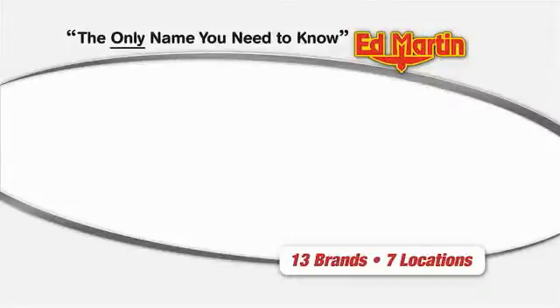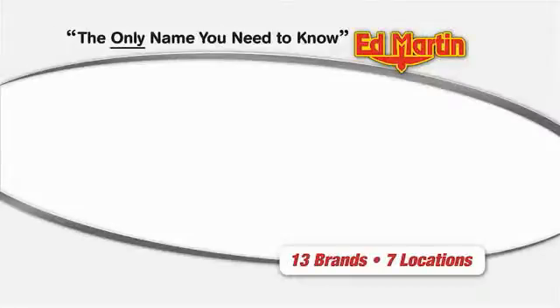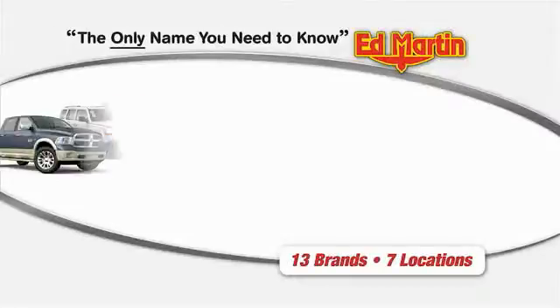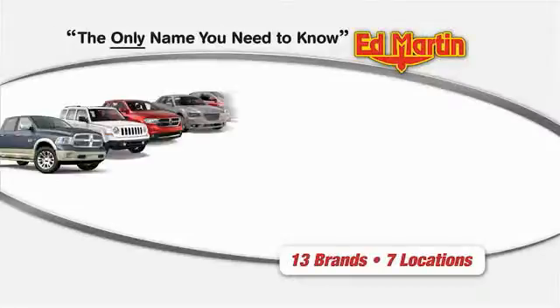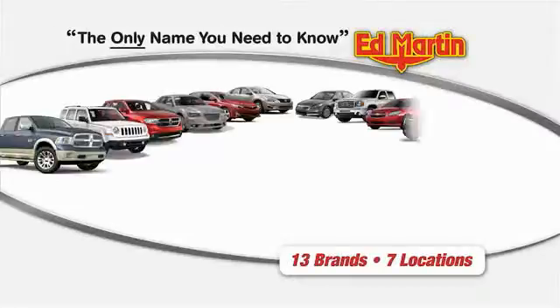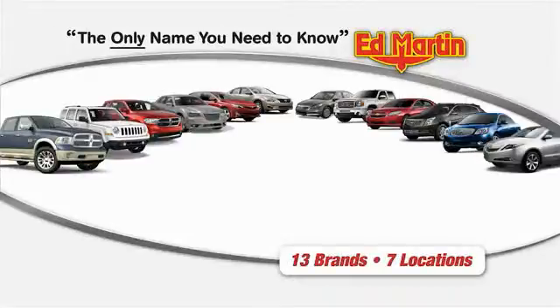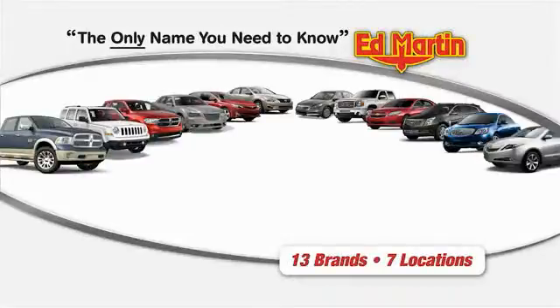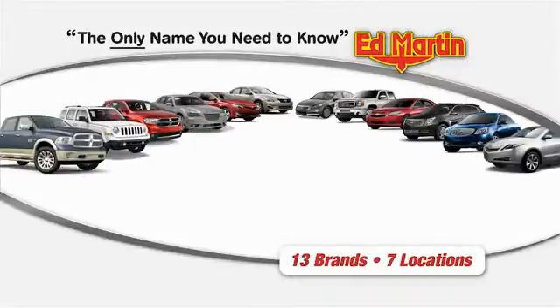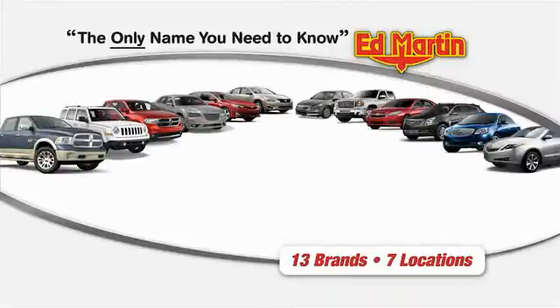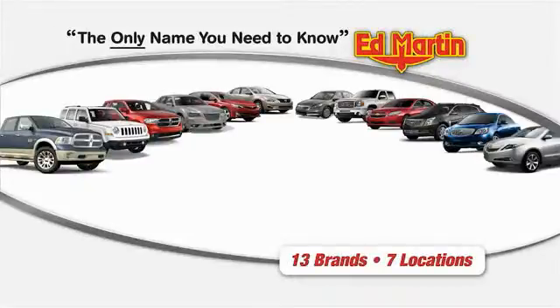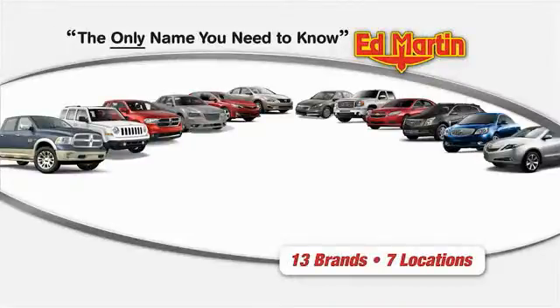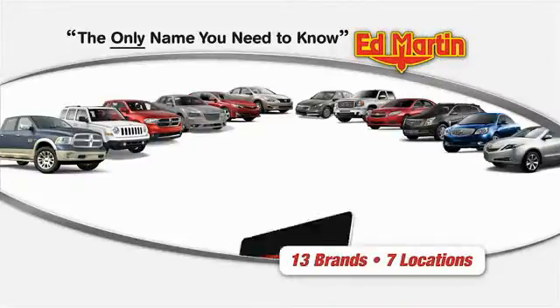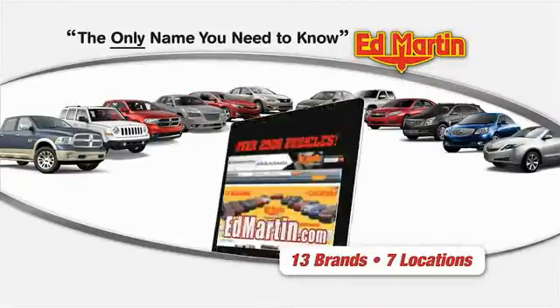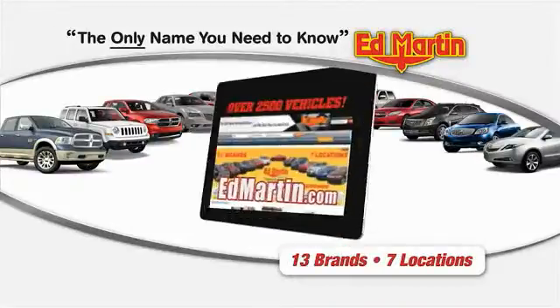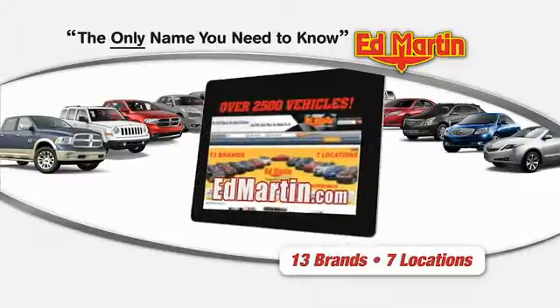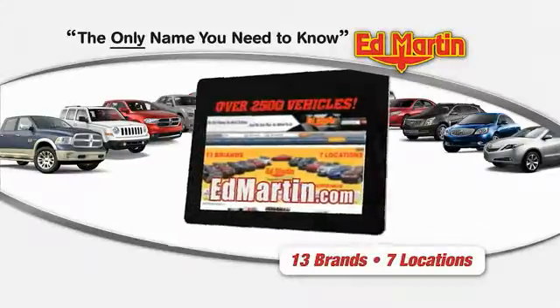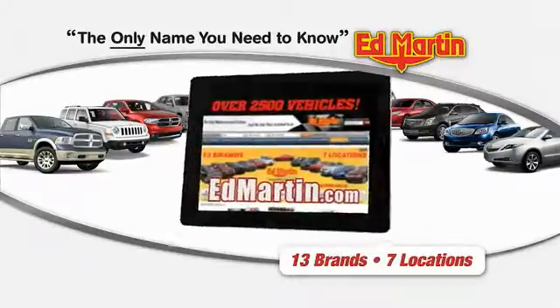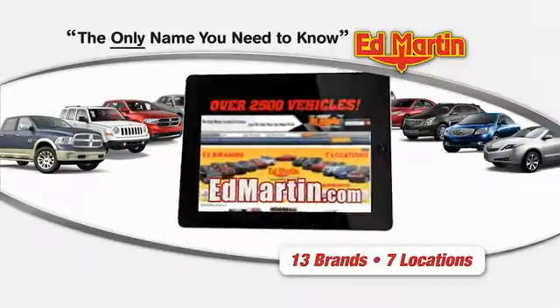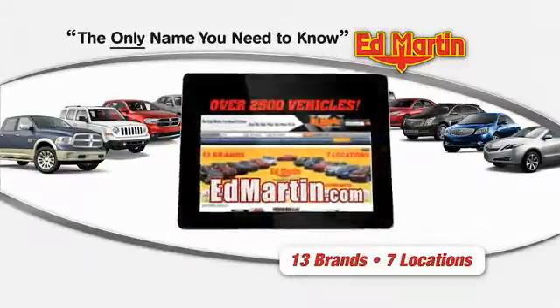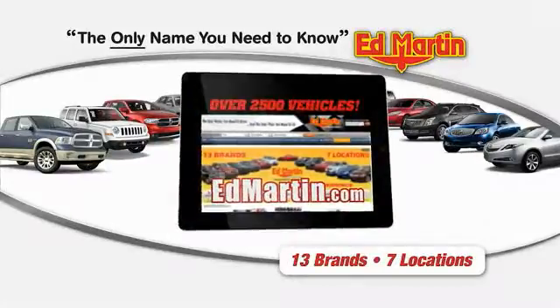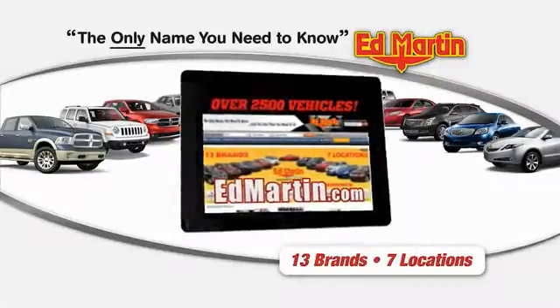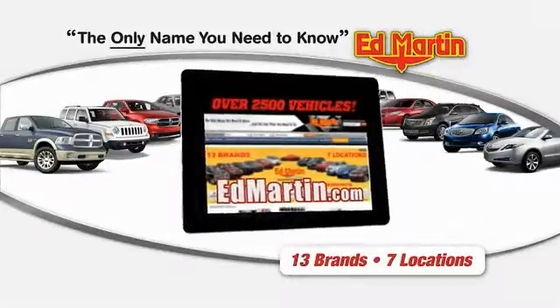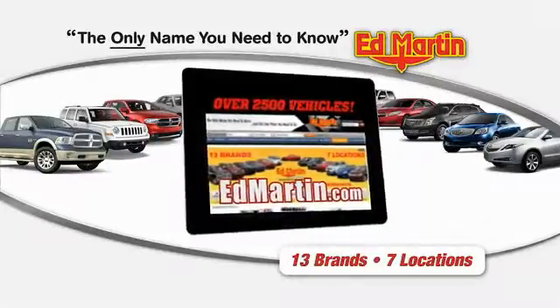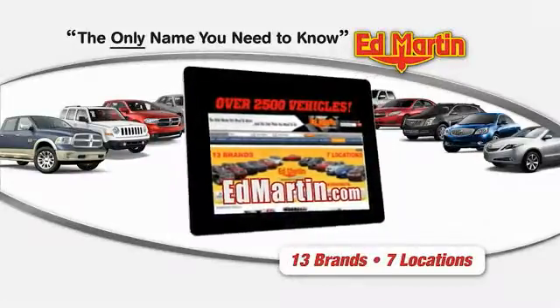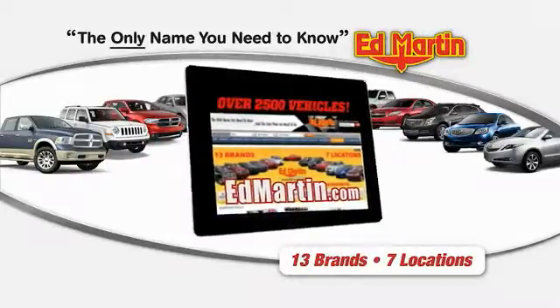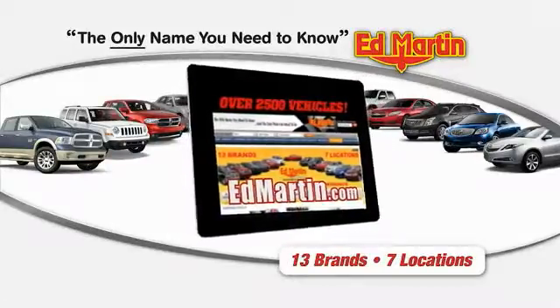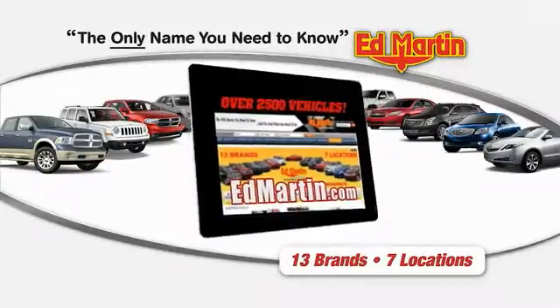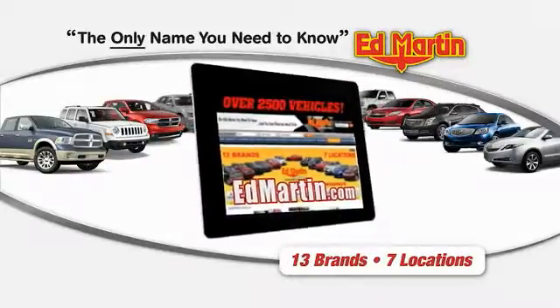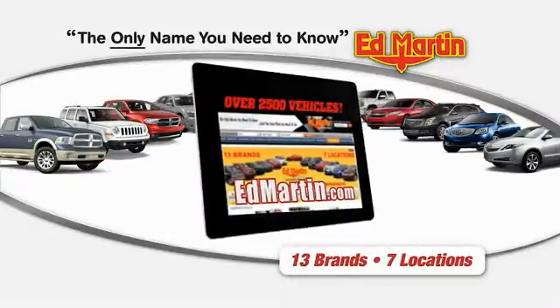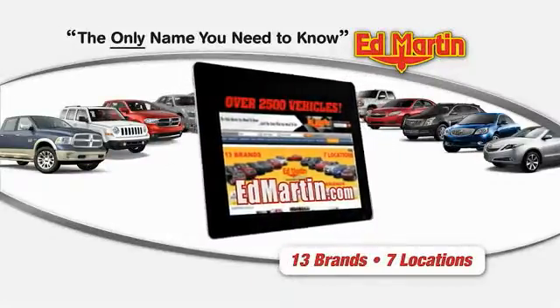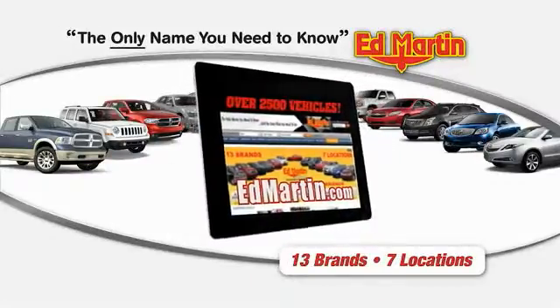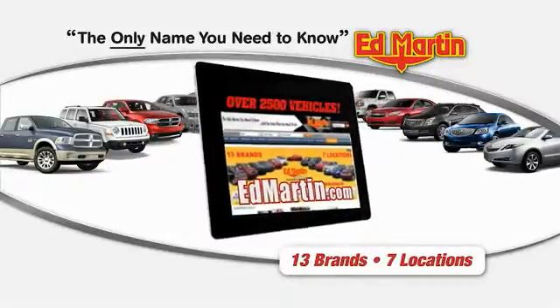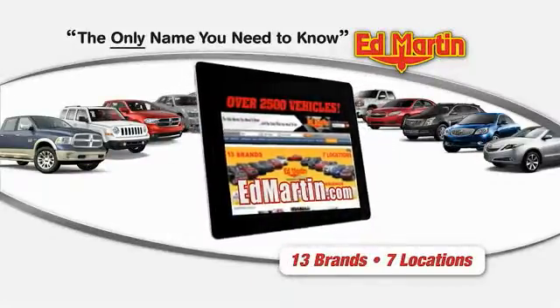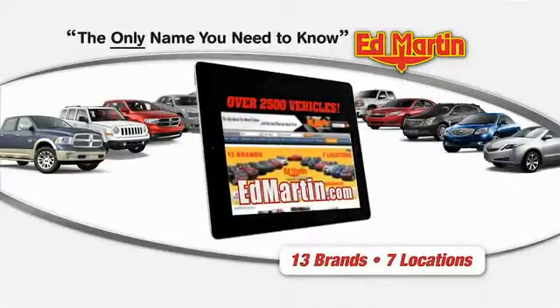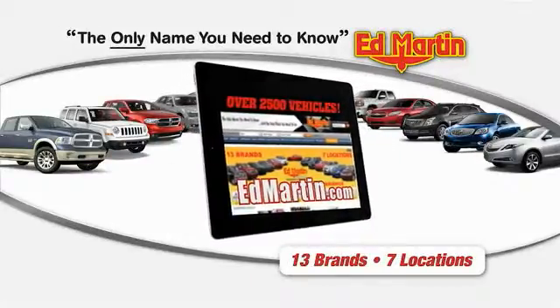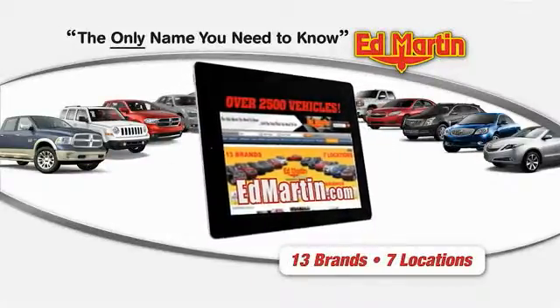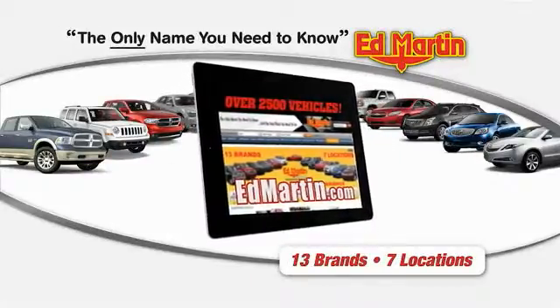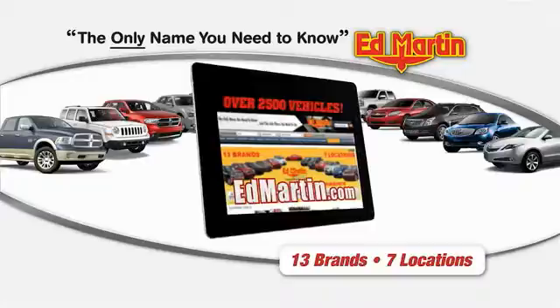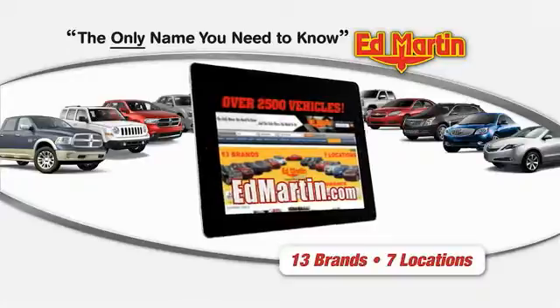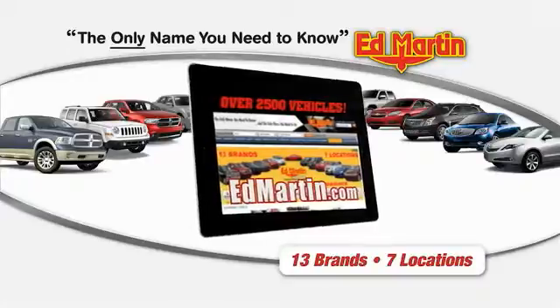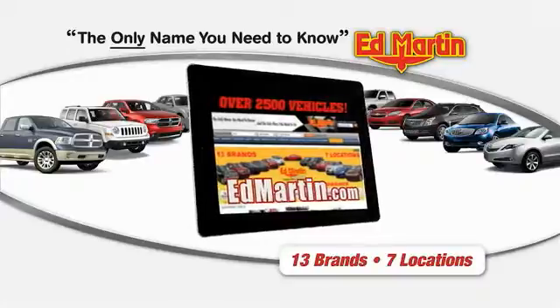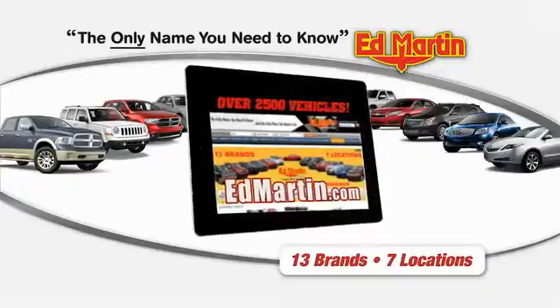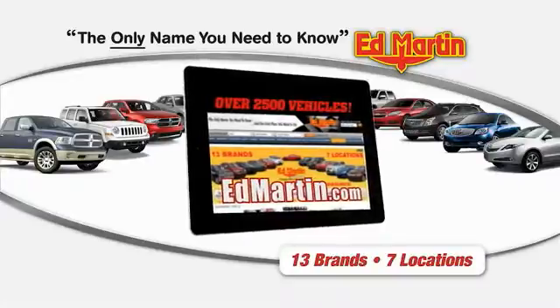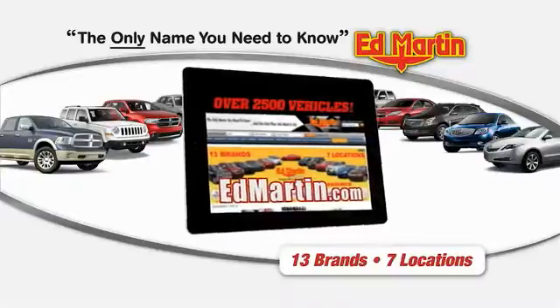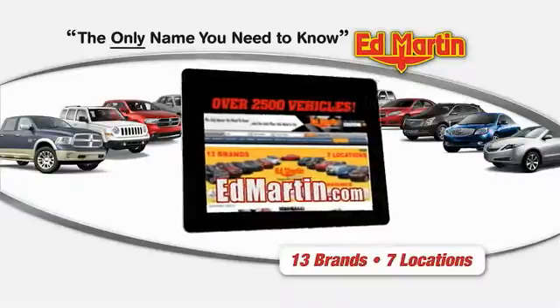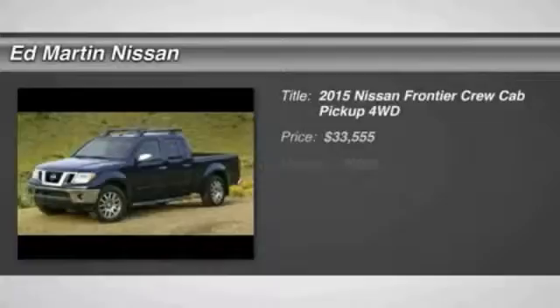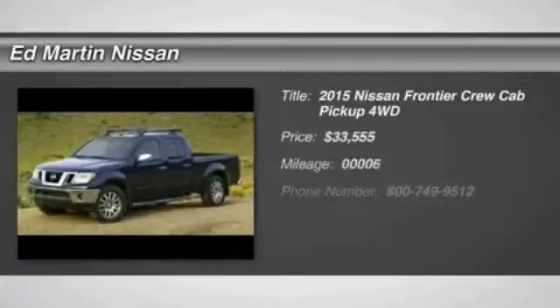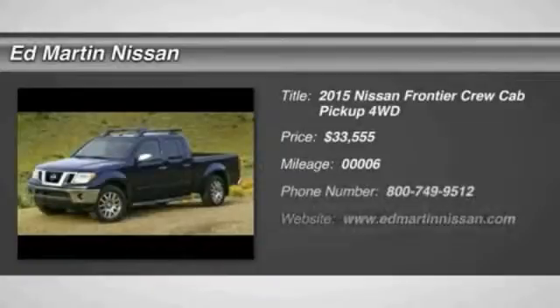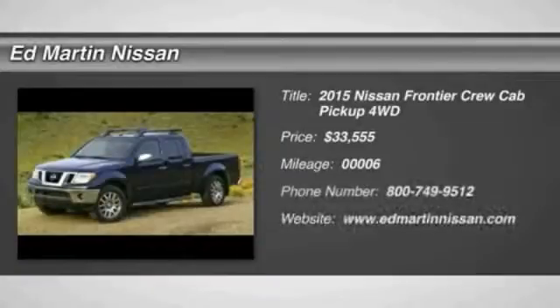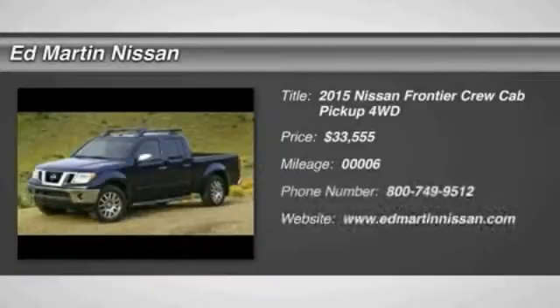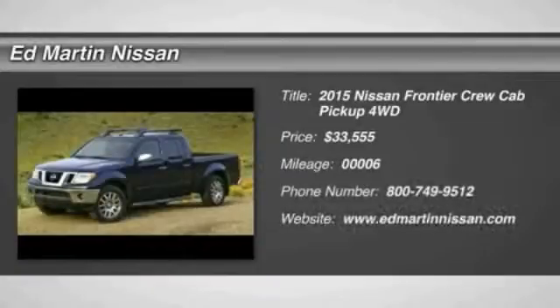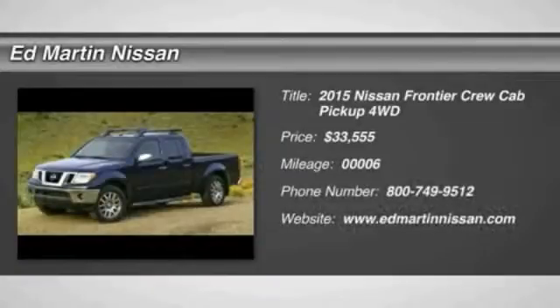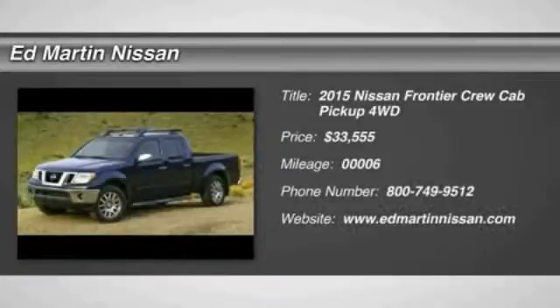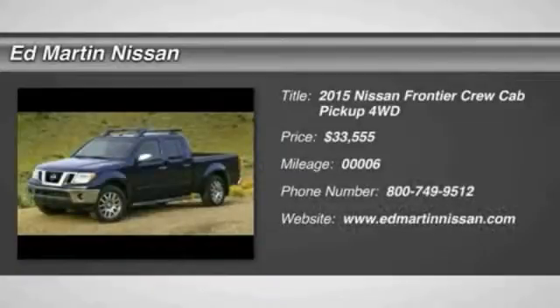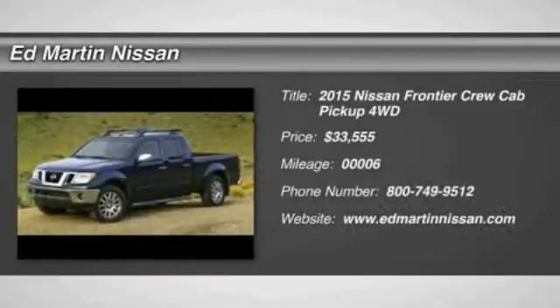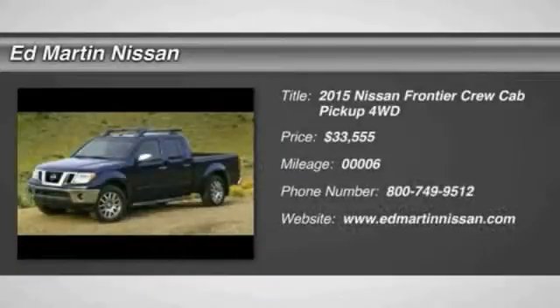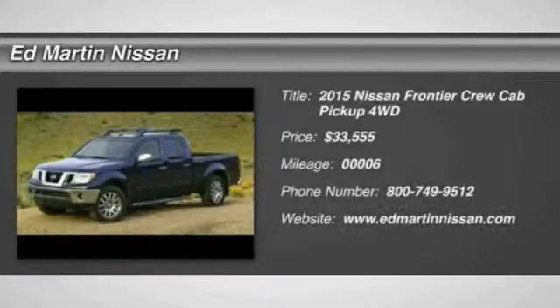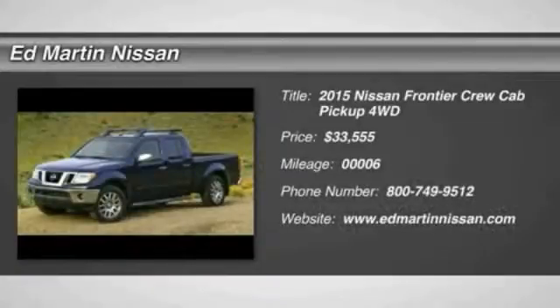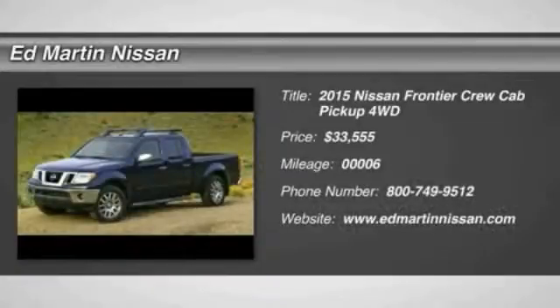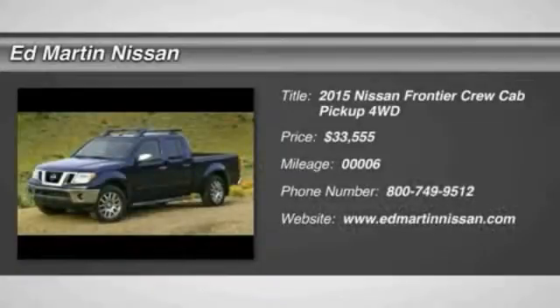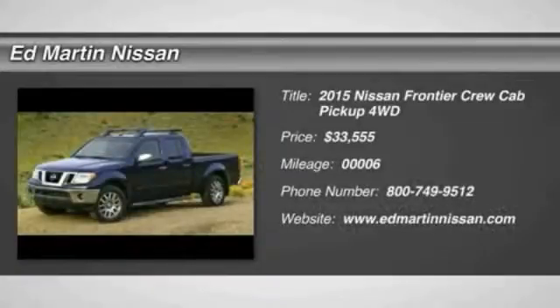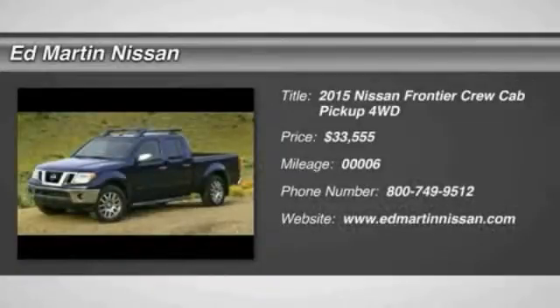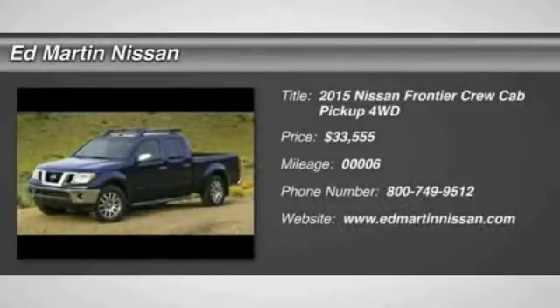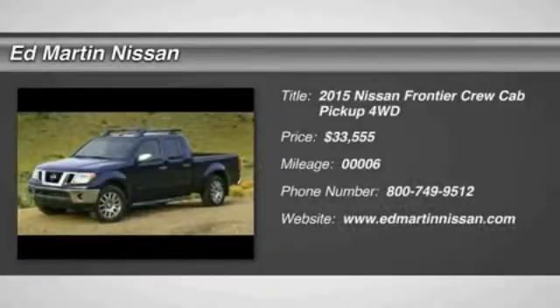Thank you for clicking our video. You can shop 2,500 more cars and trucks online at Ed Martin. The 2015 Frontier.